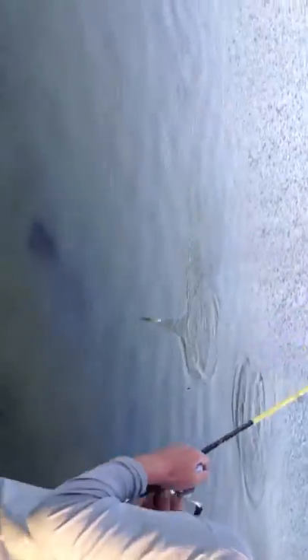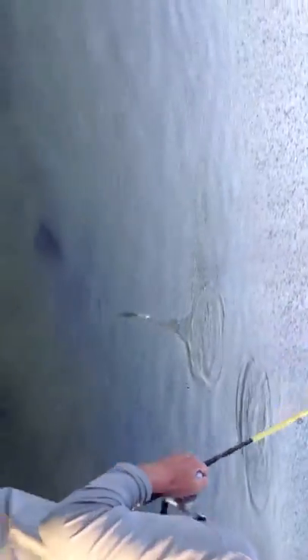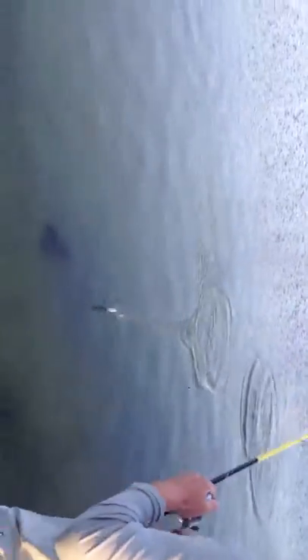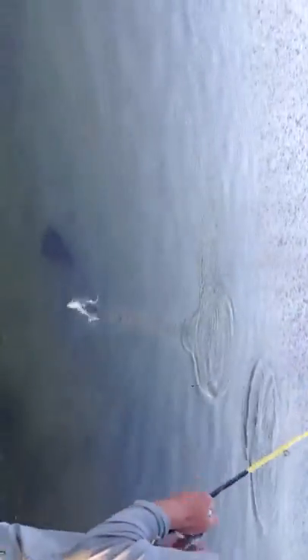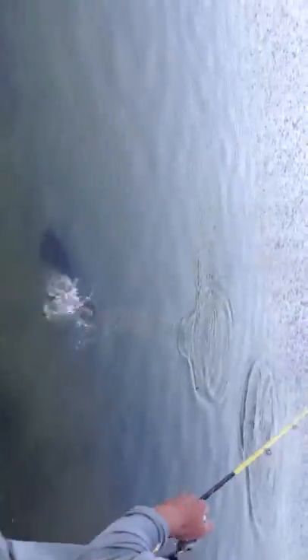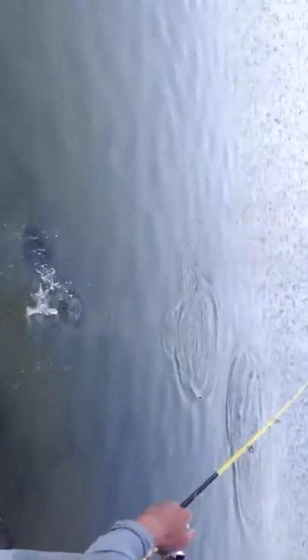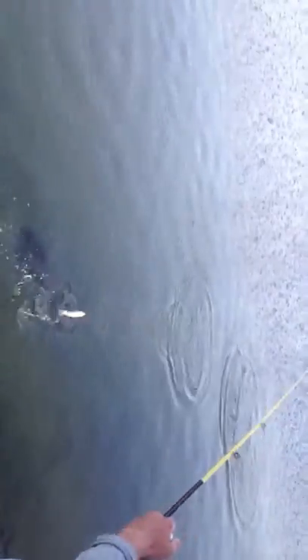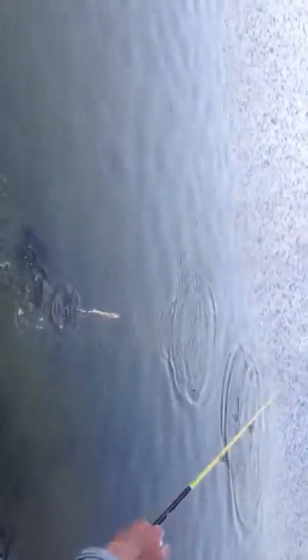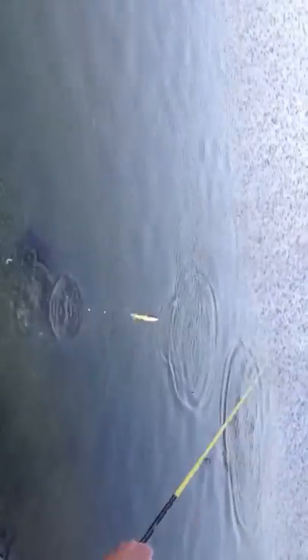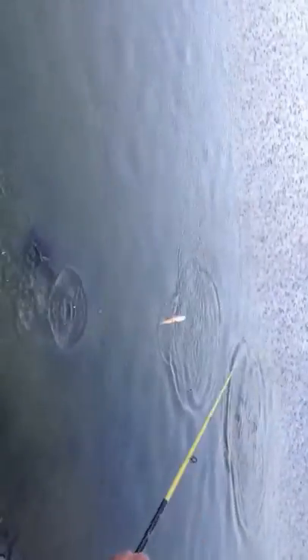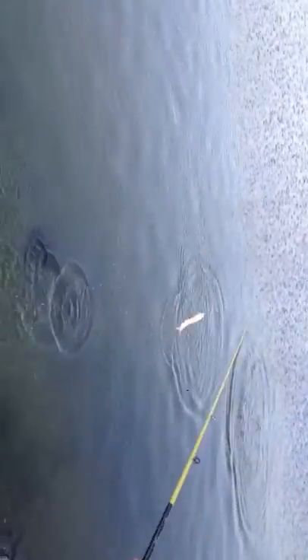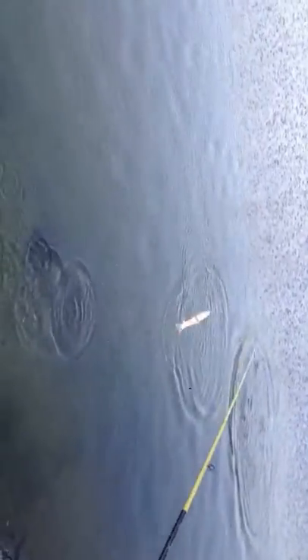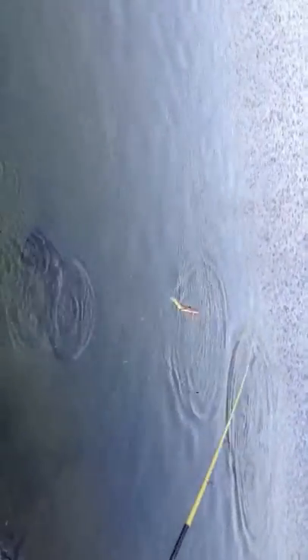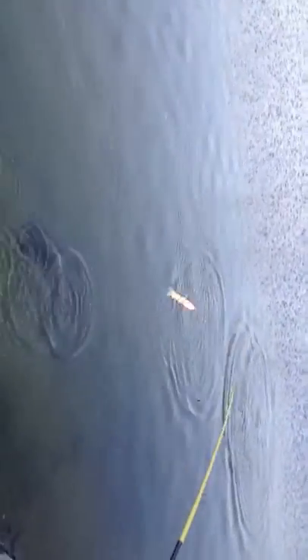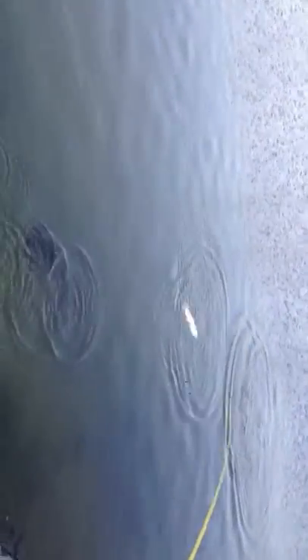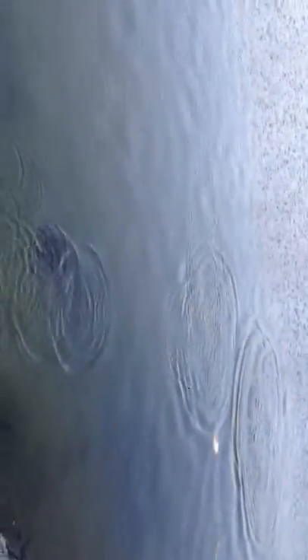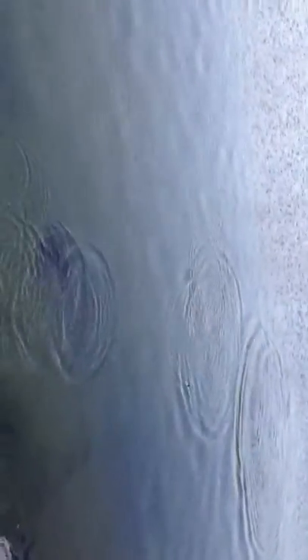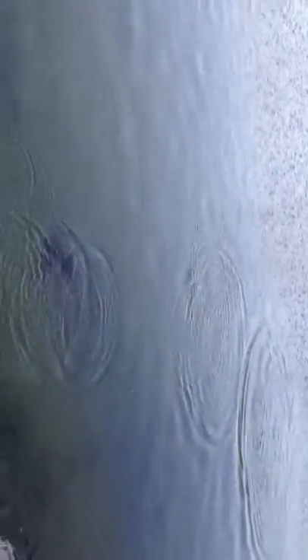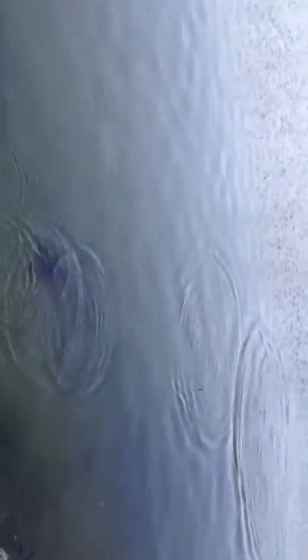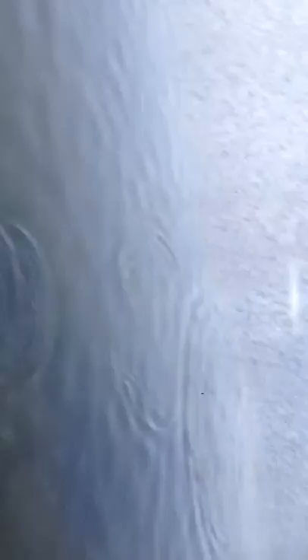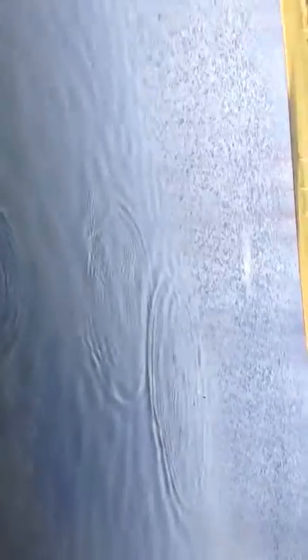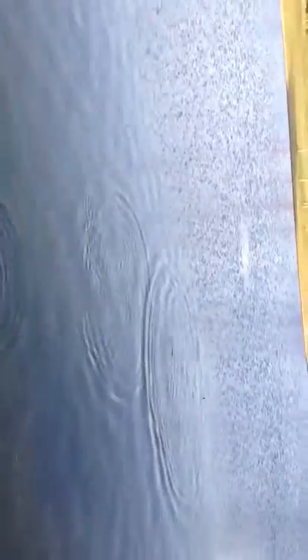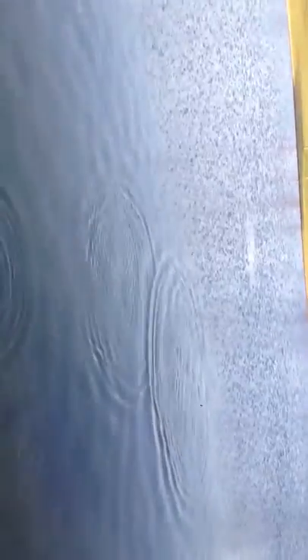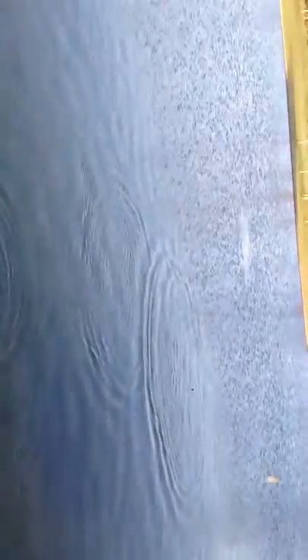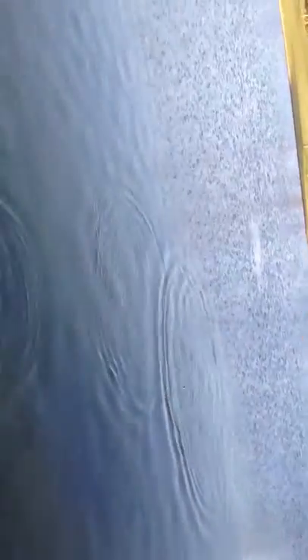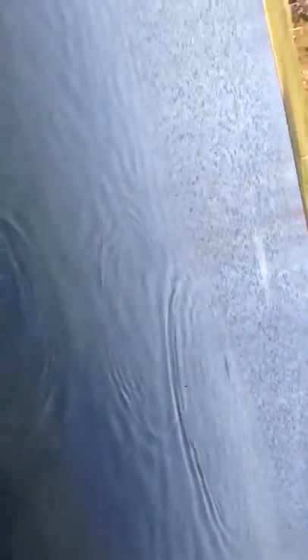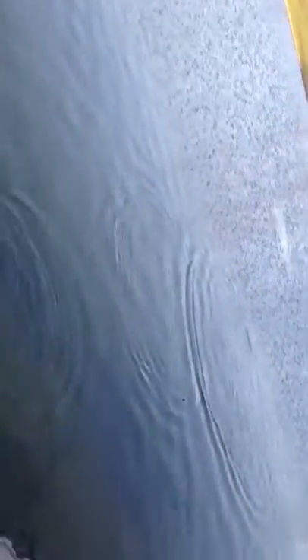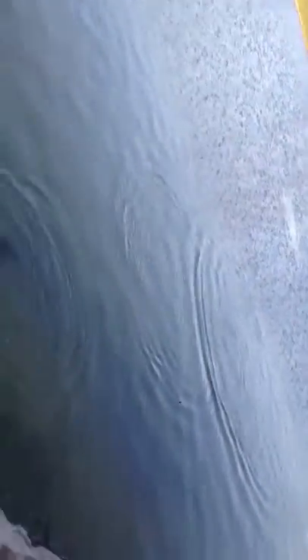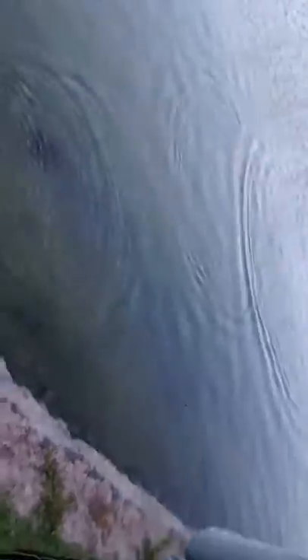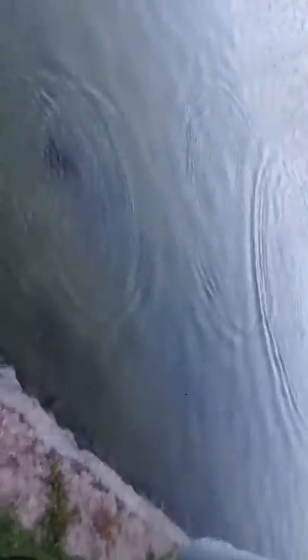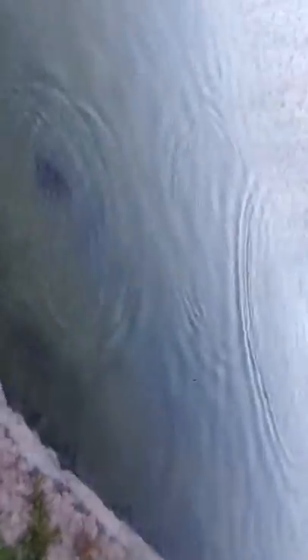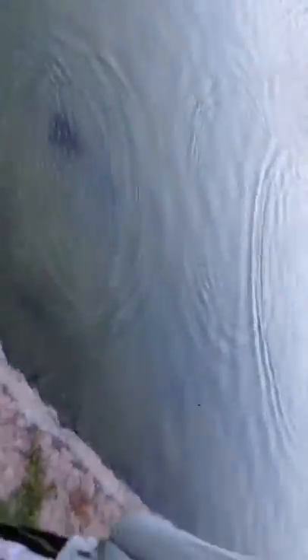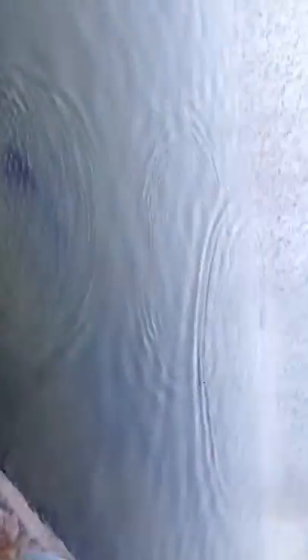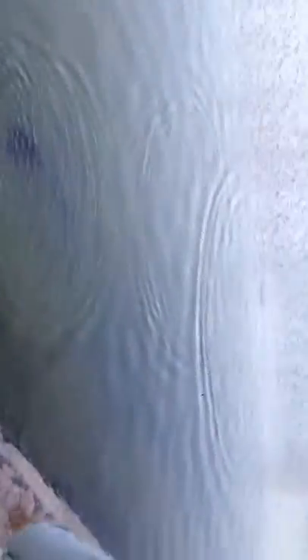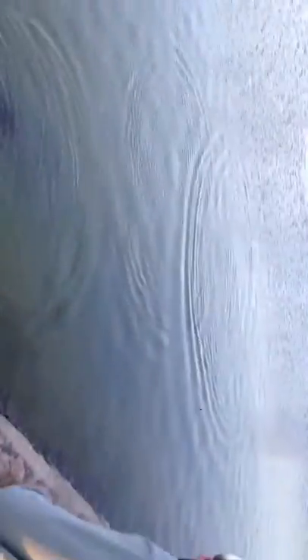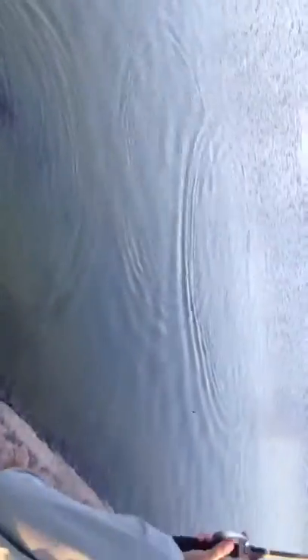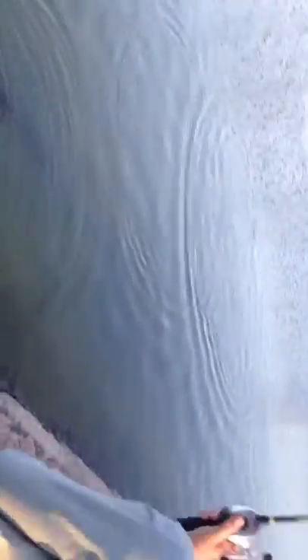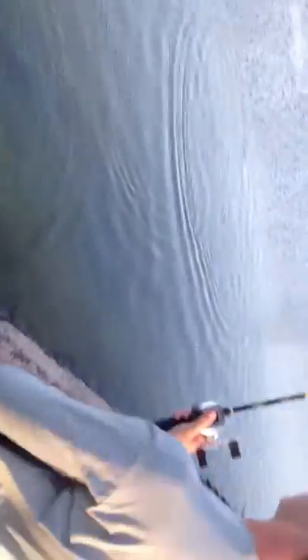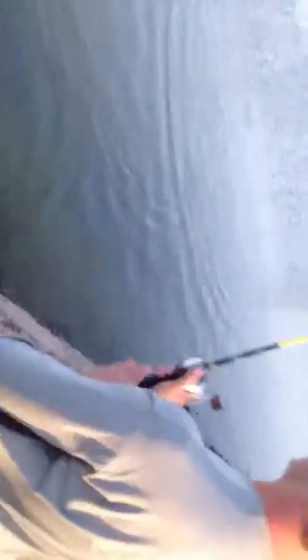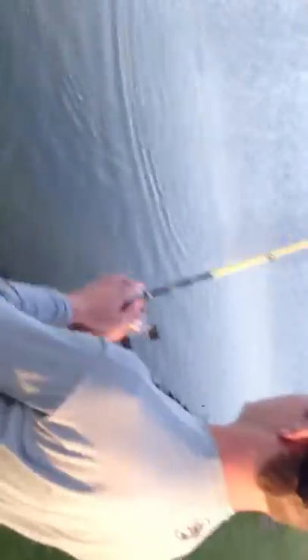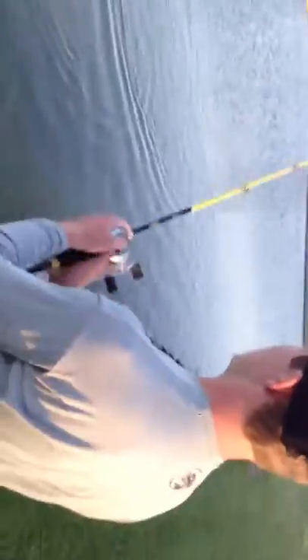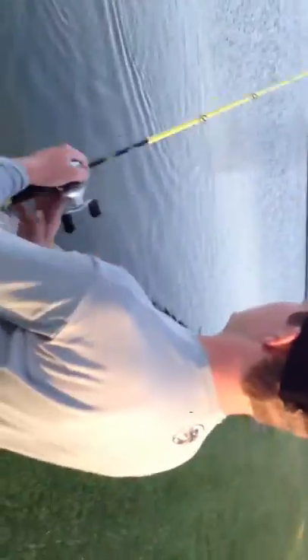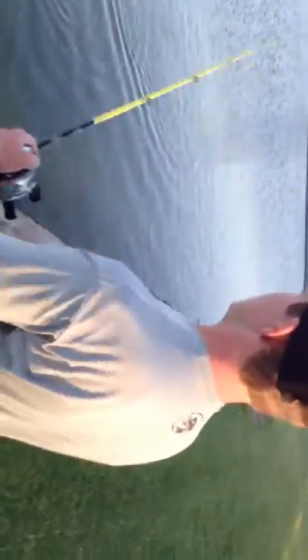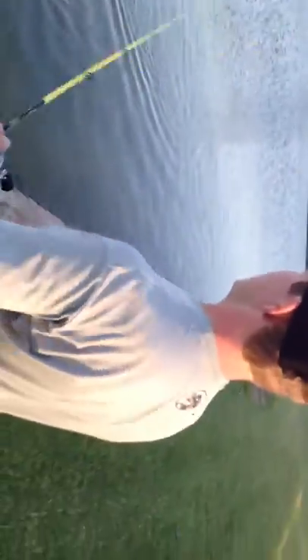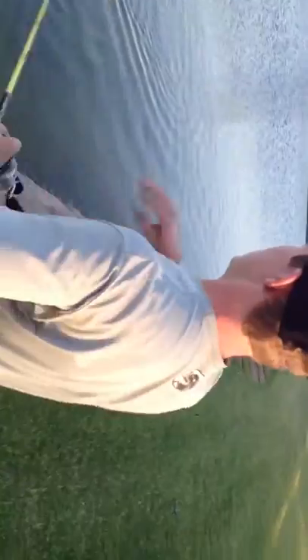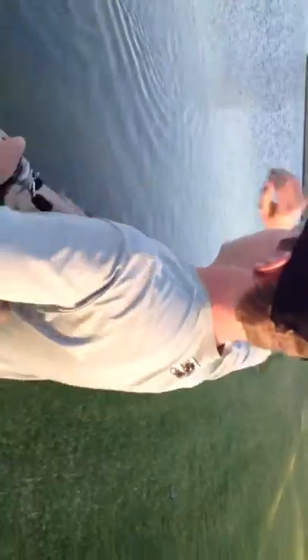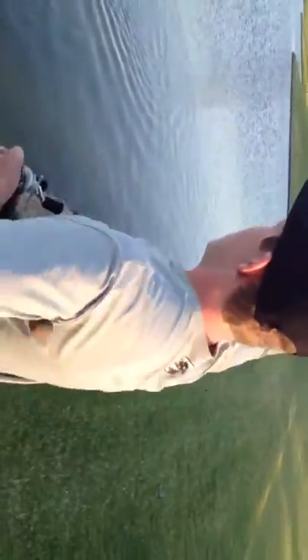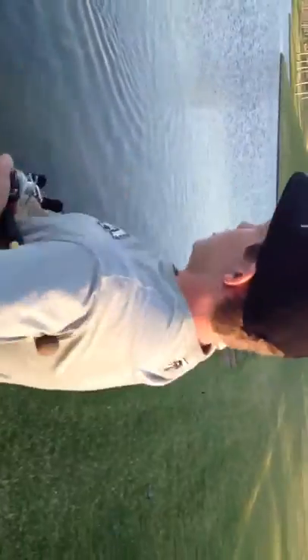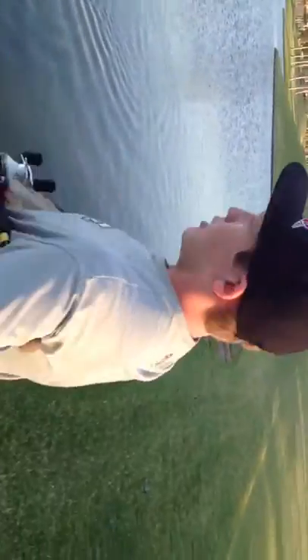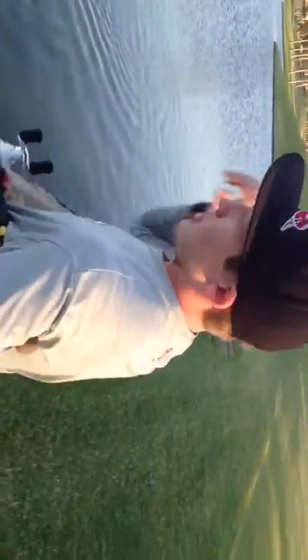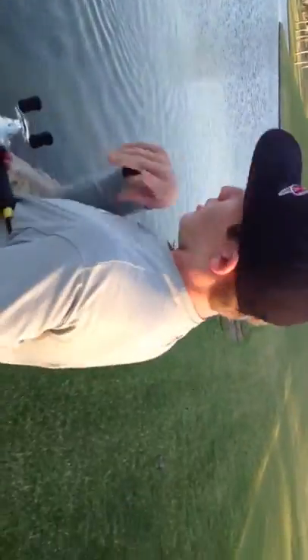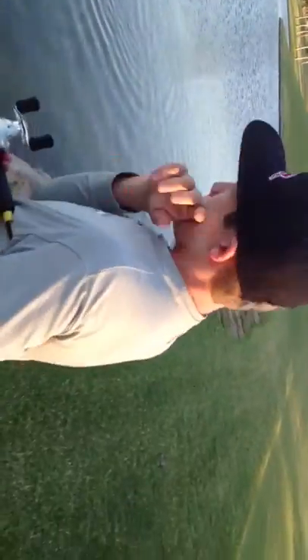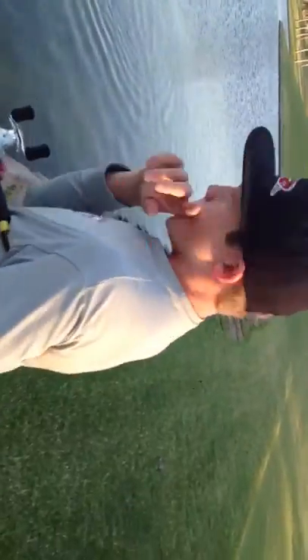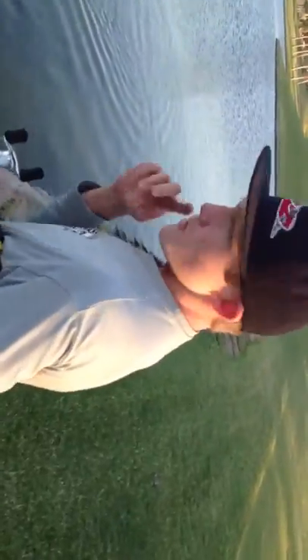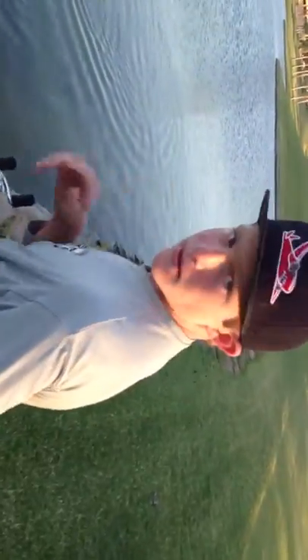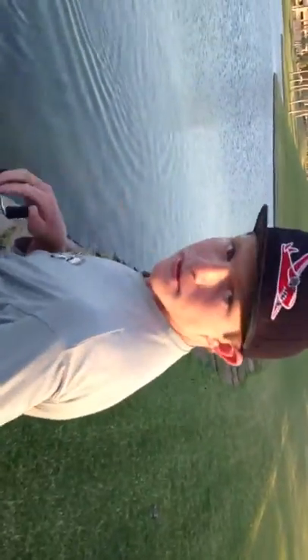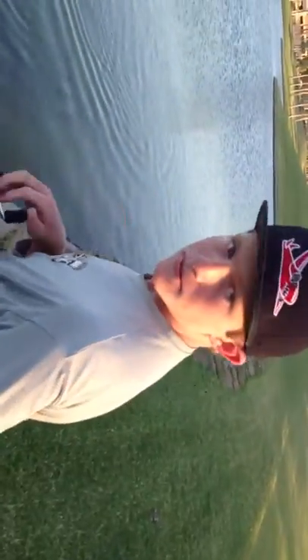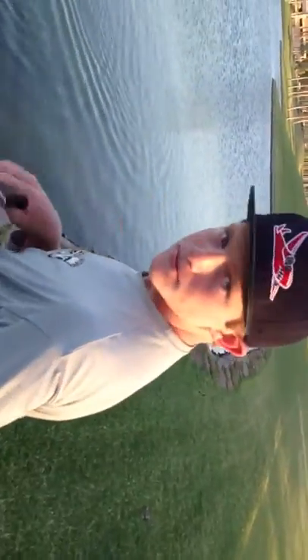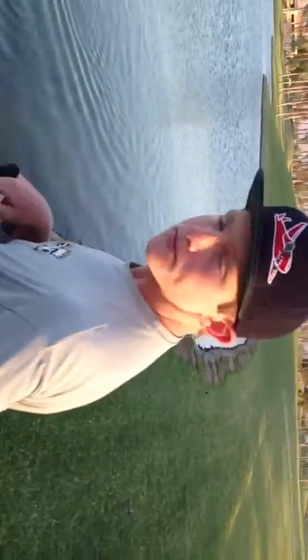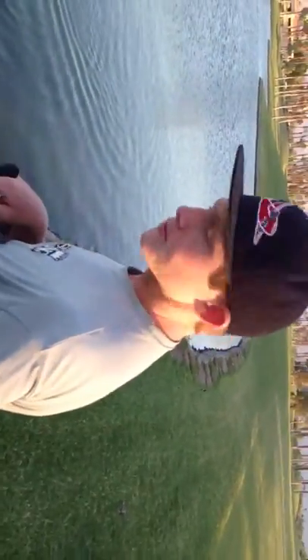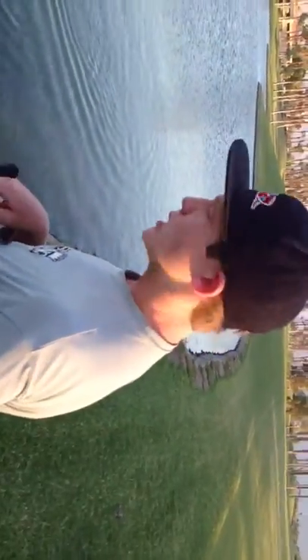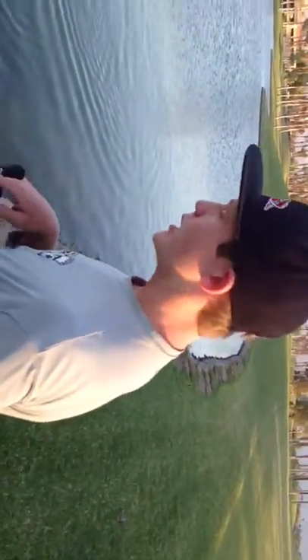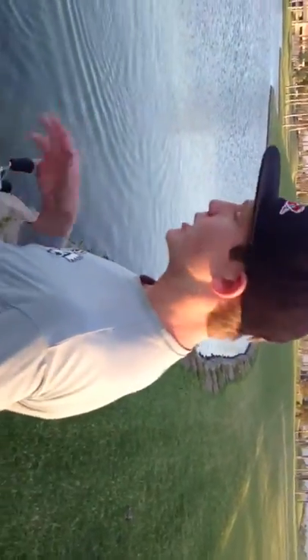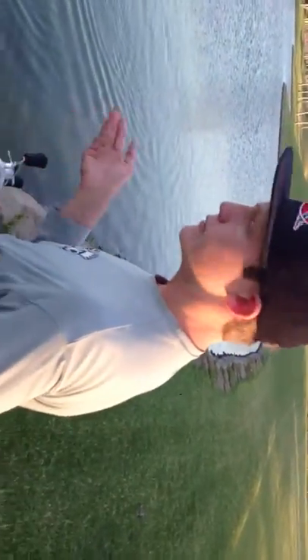Spit it again! That's the fifth fish that I've had spit the dang thing. Christian, you would have 15 fish if they hadn't spit.